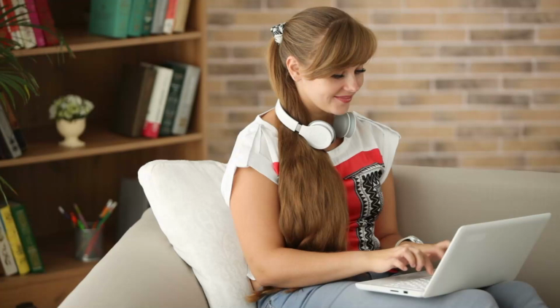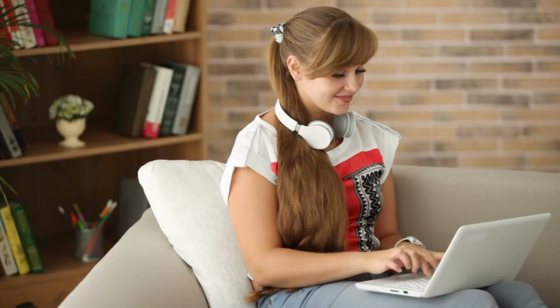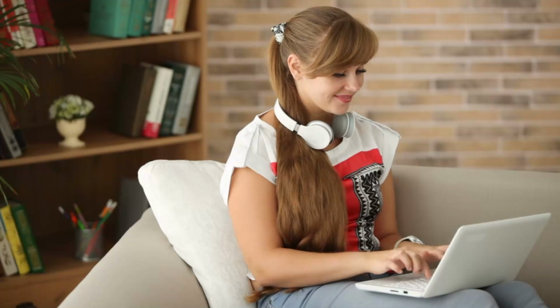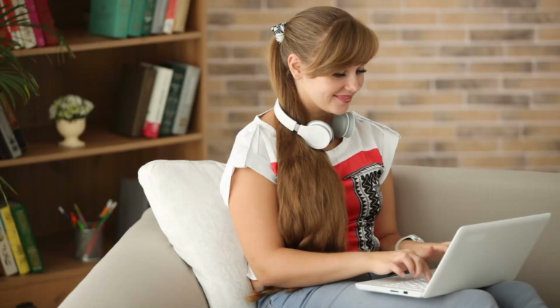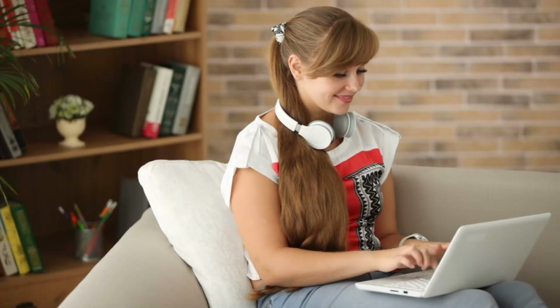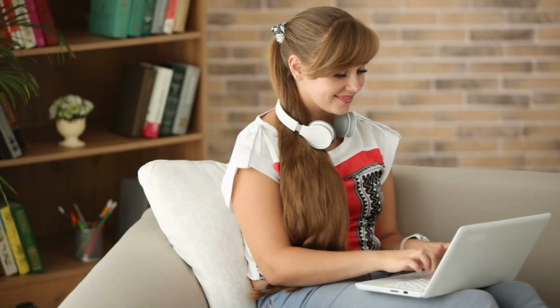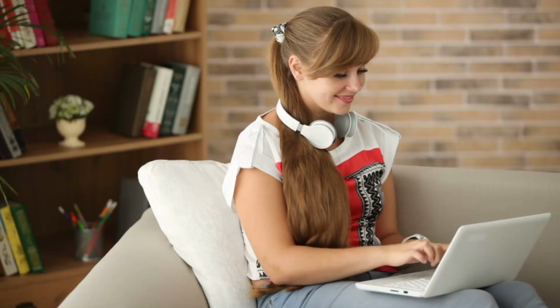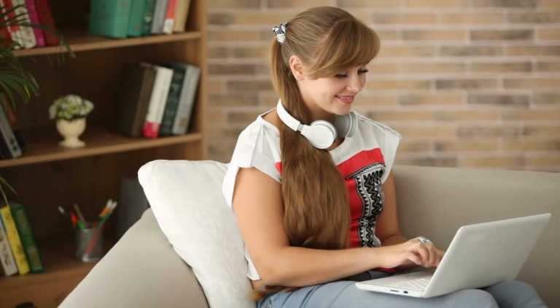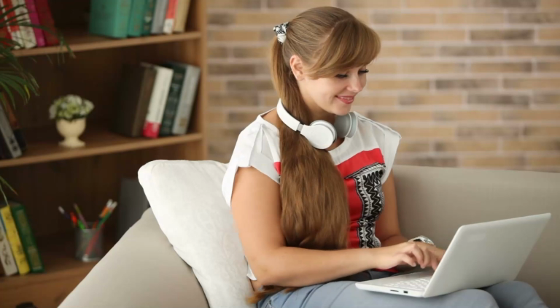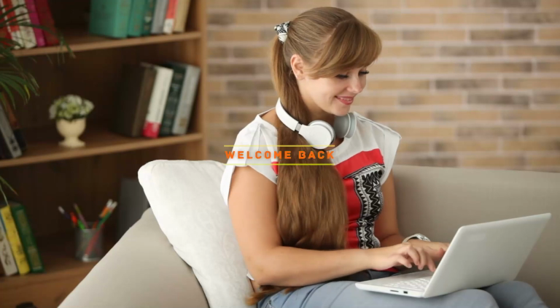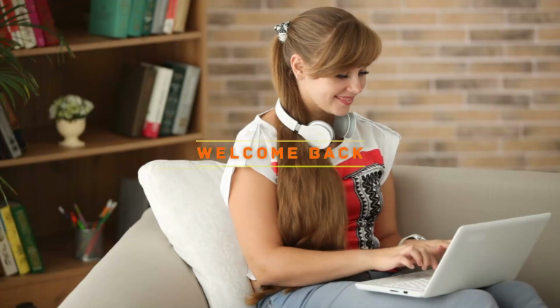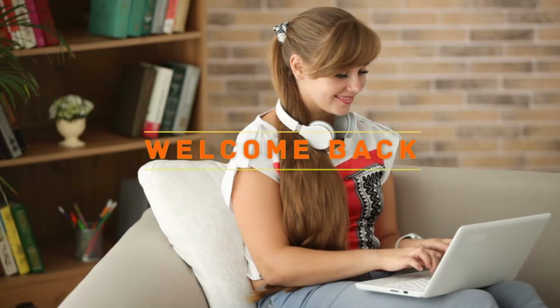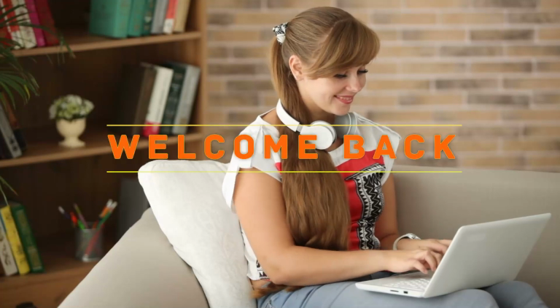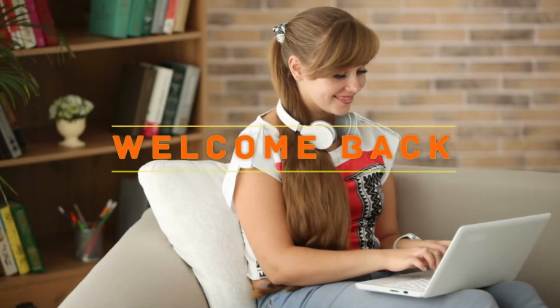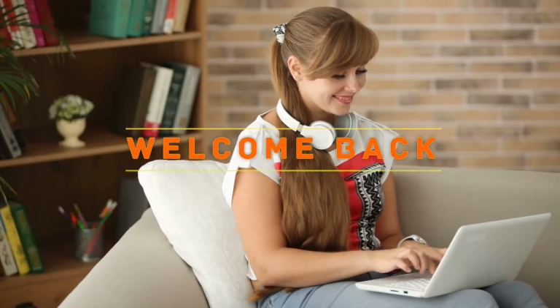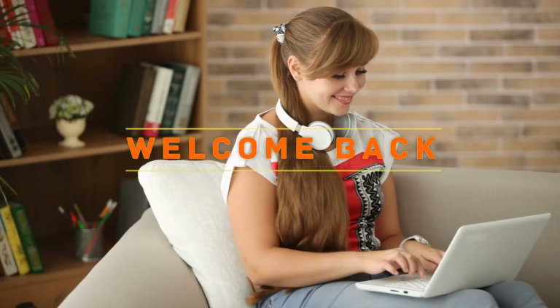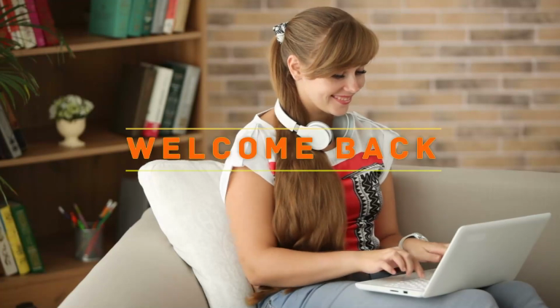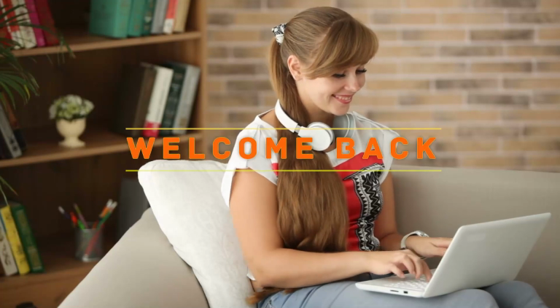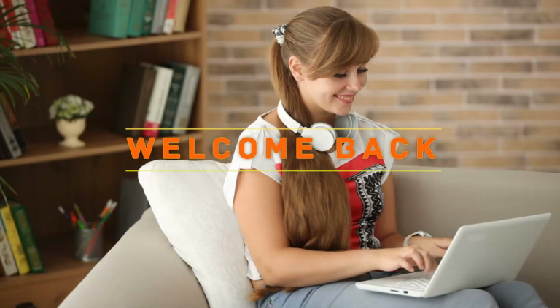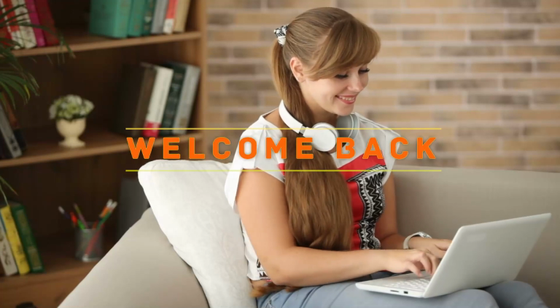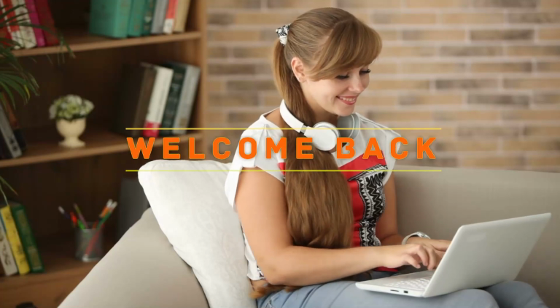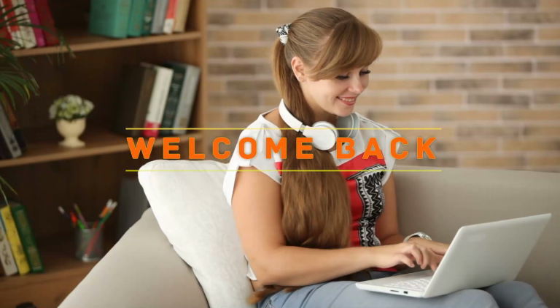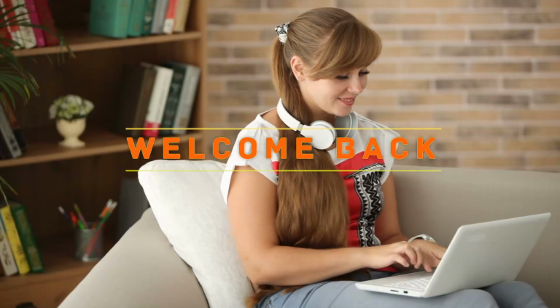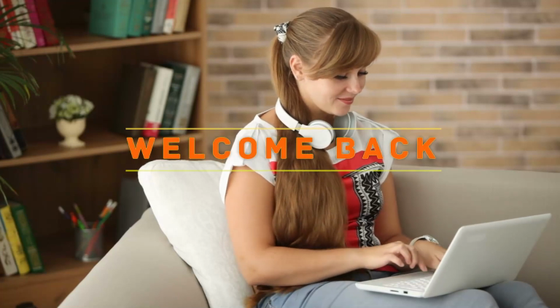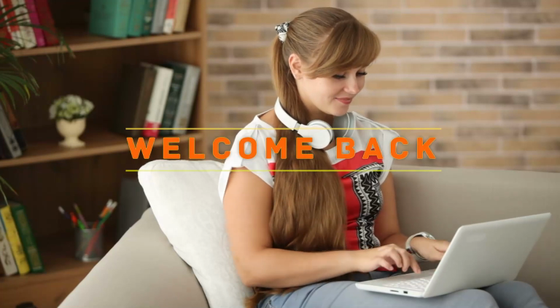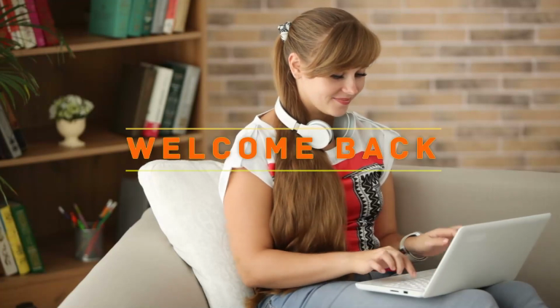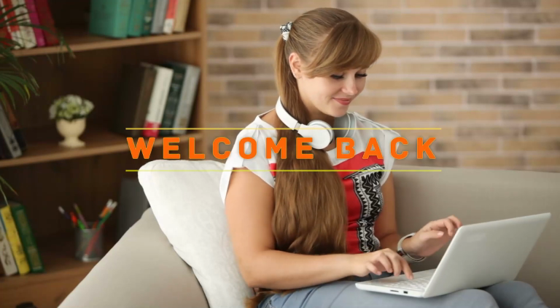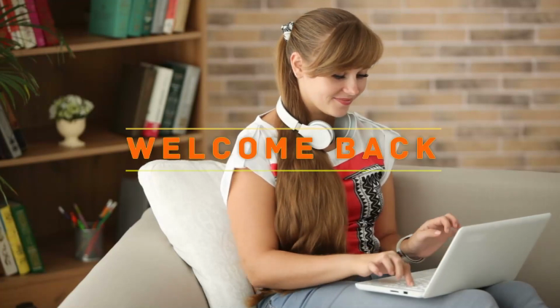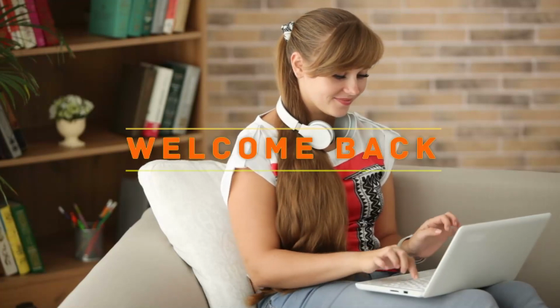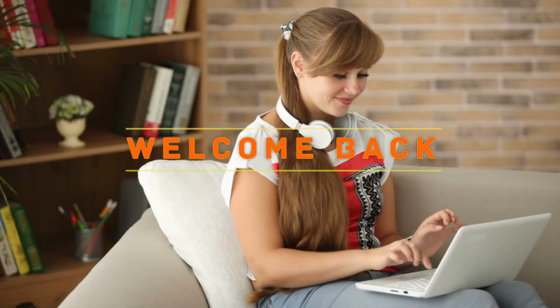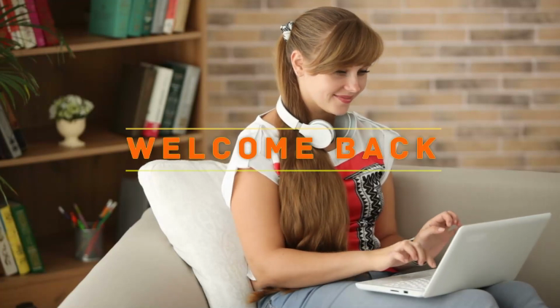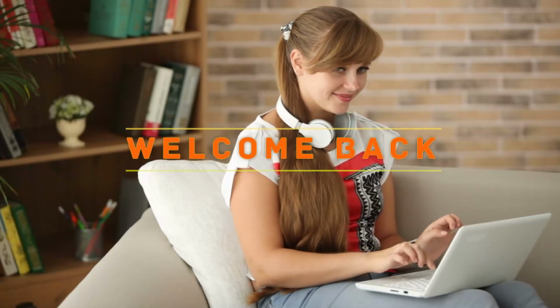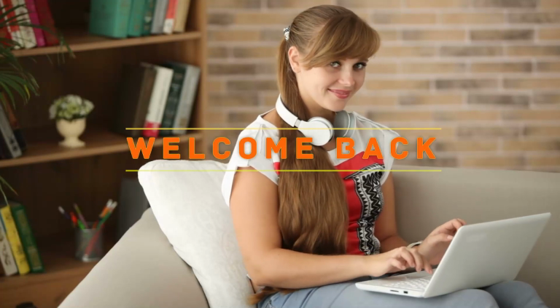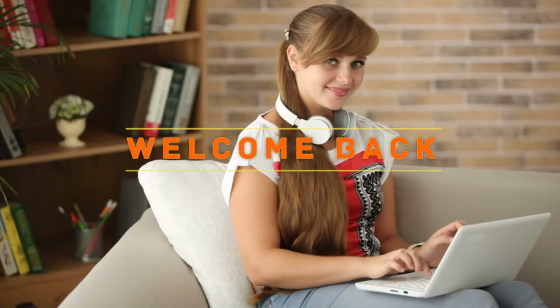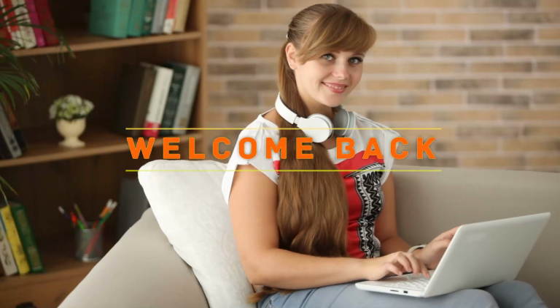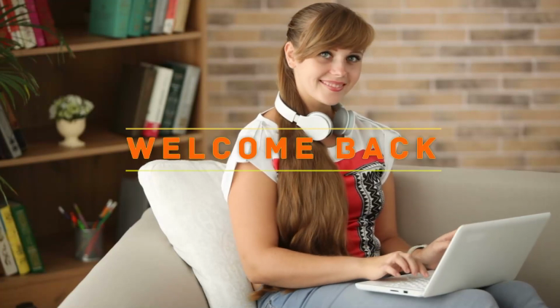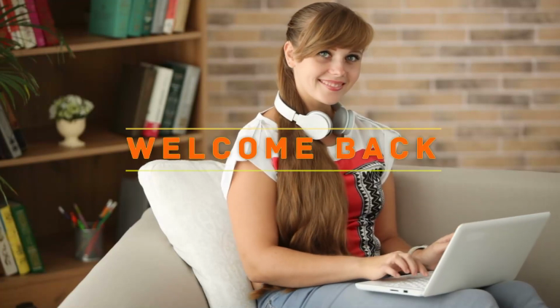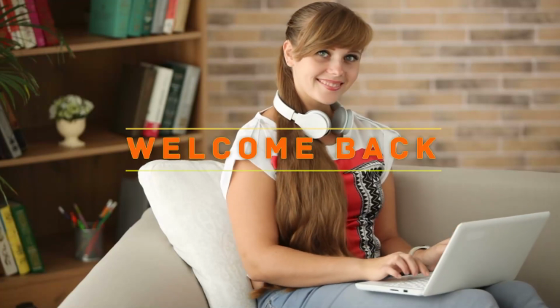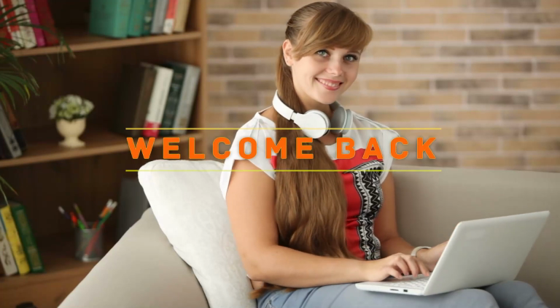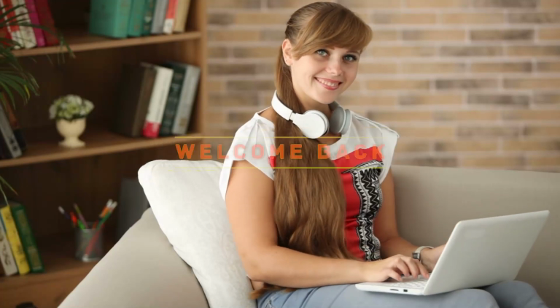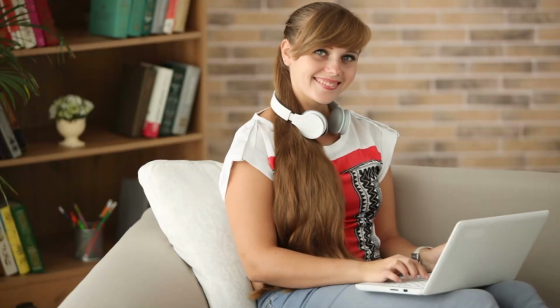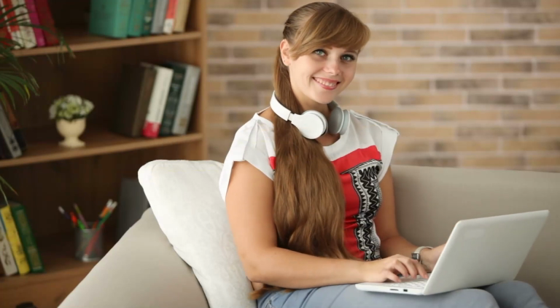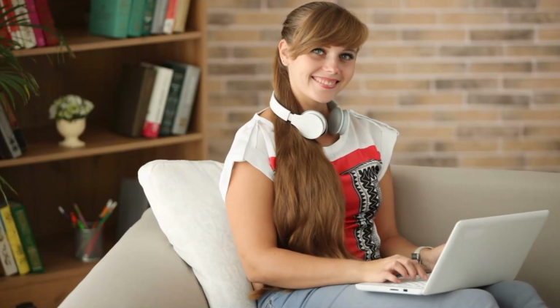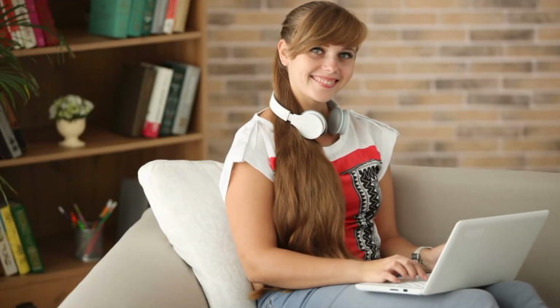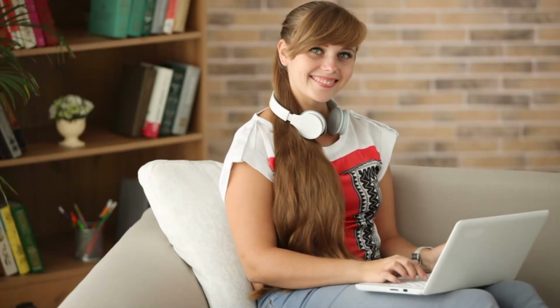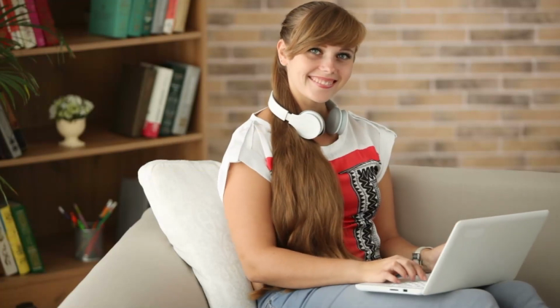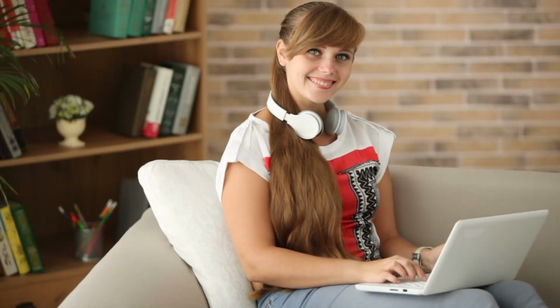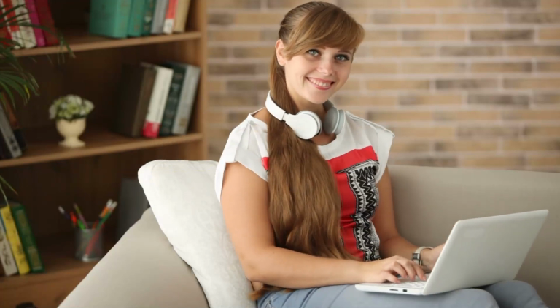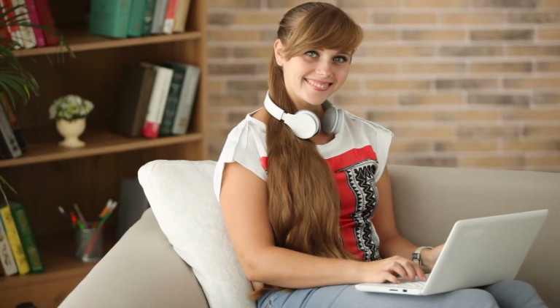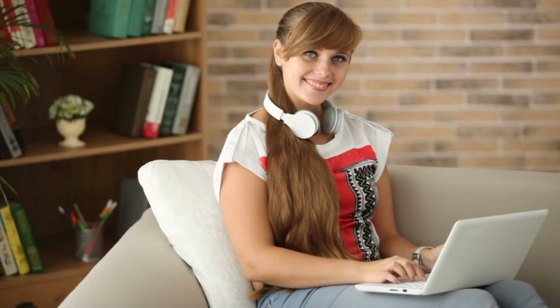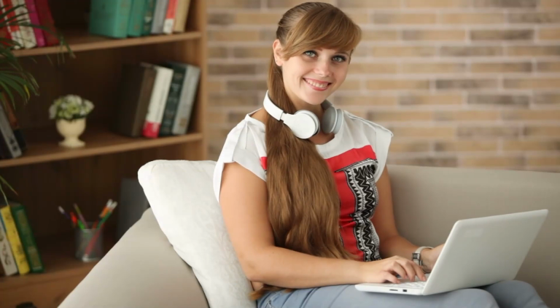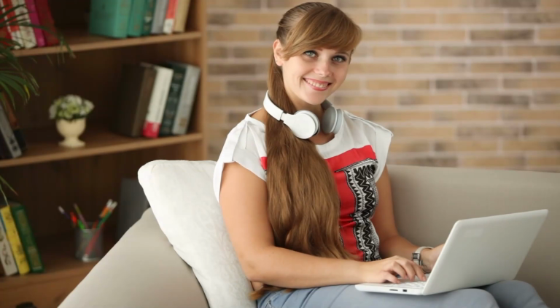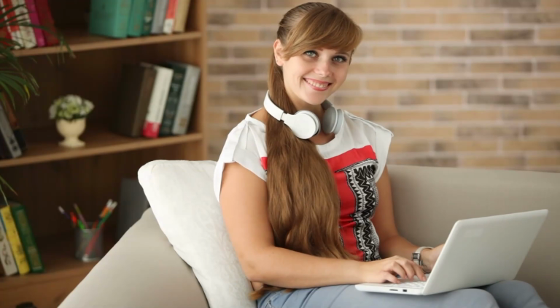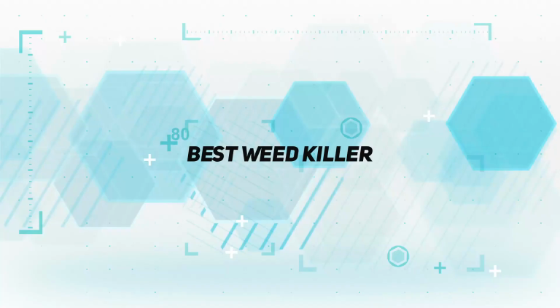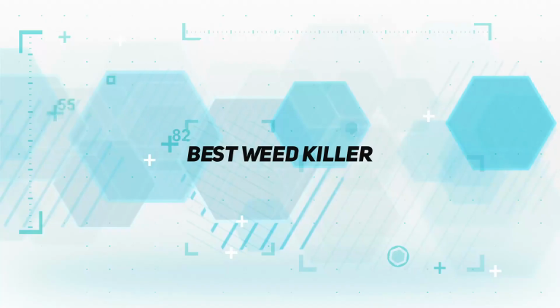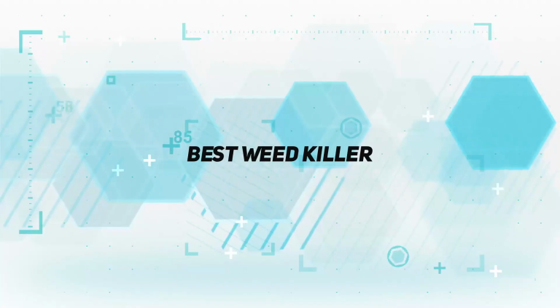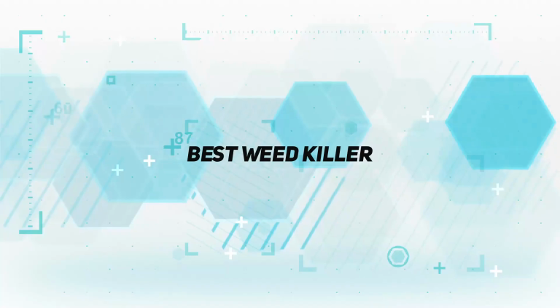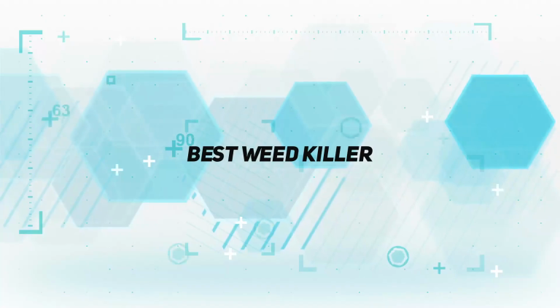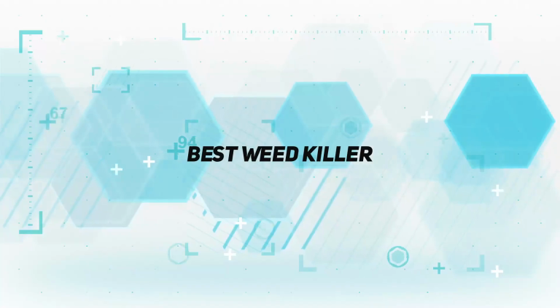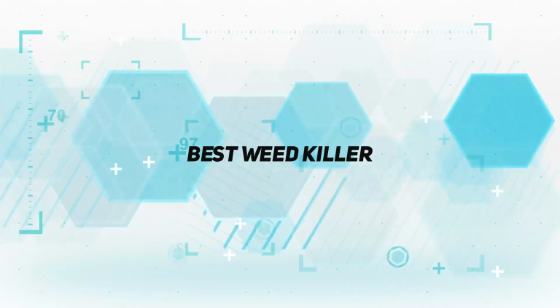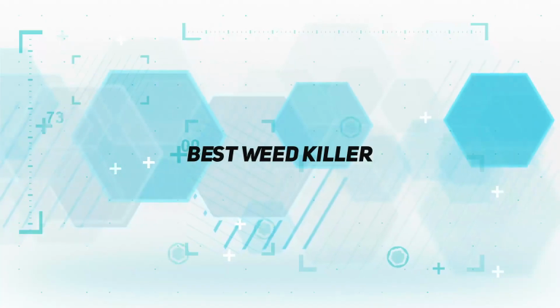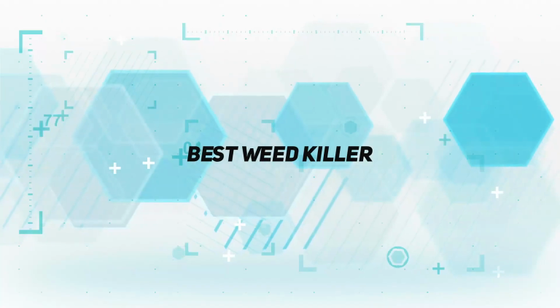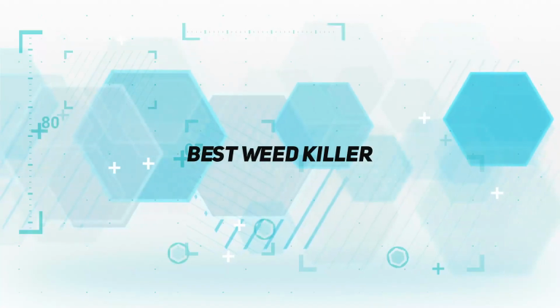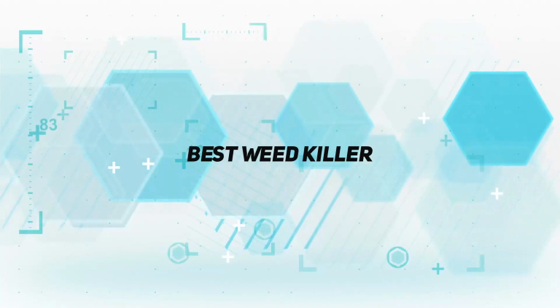Hey, welcome back to my channel. In this video, I'm gonna talk about the top 5 best weed killers.